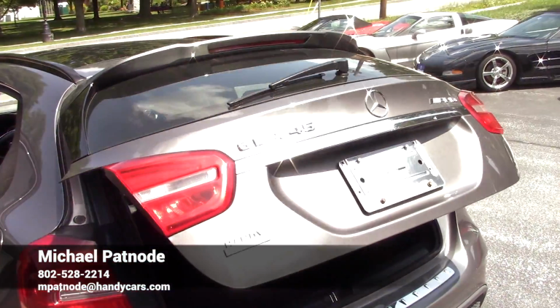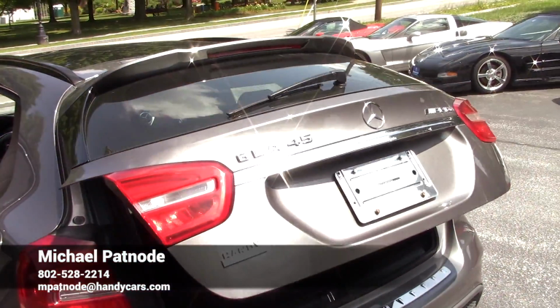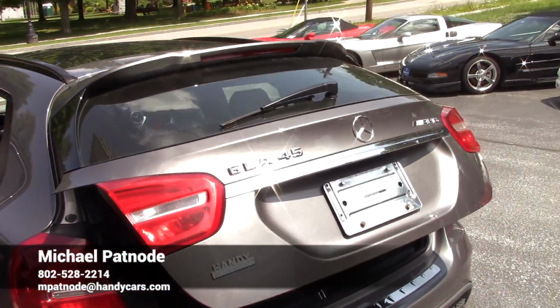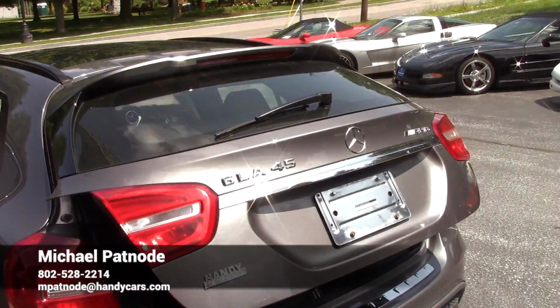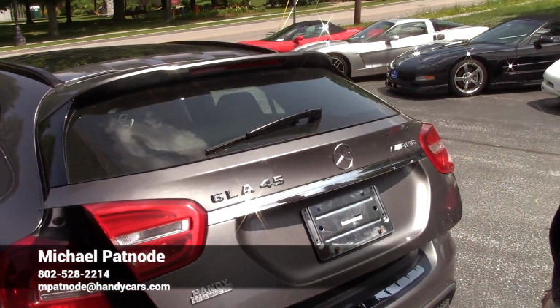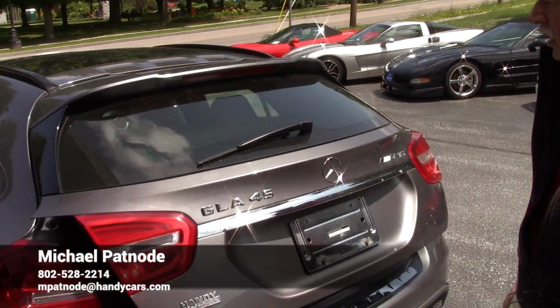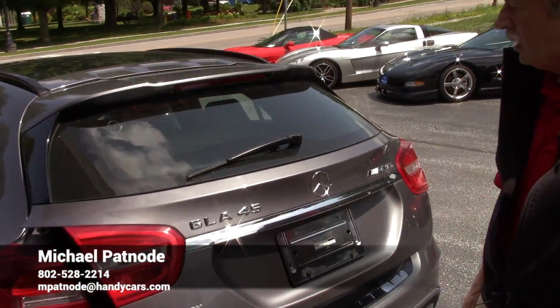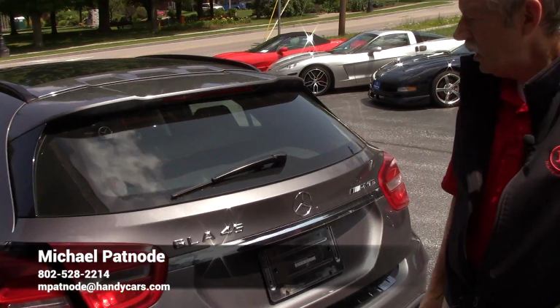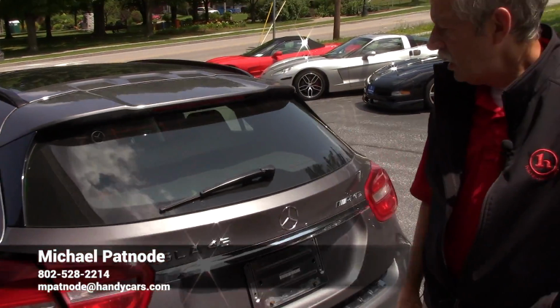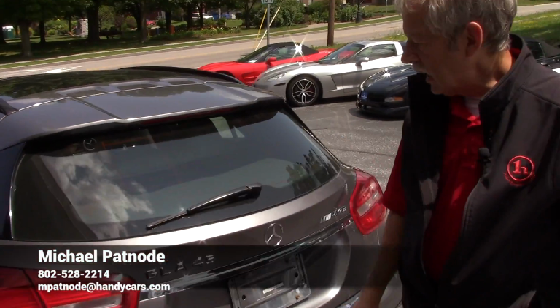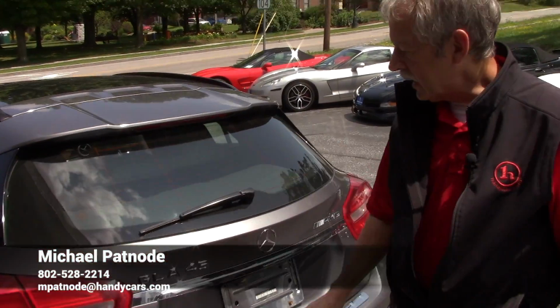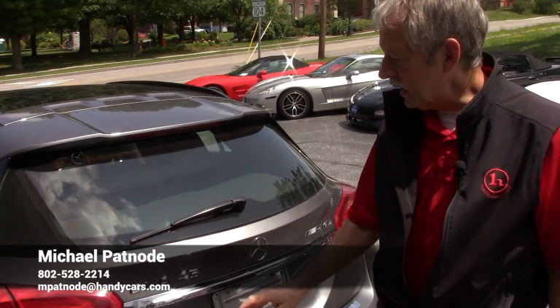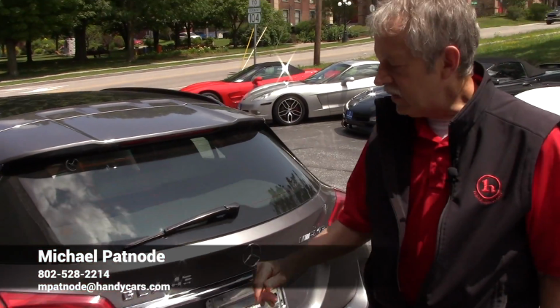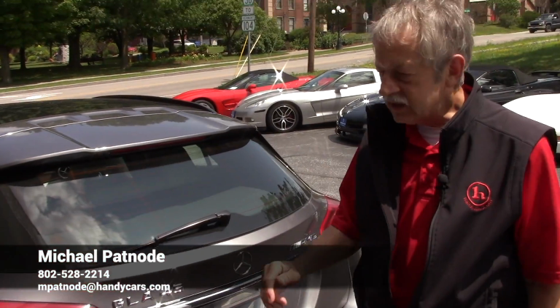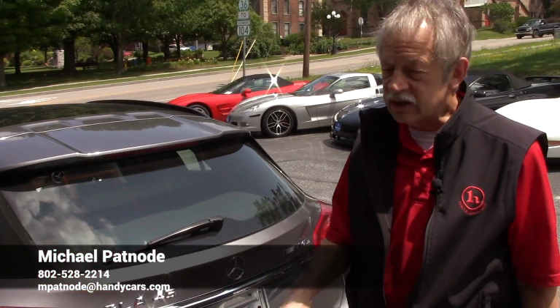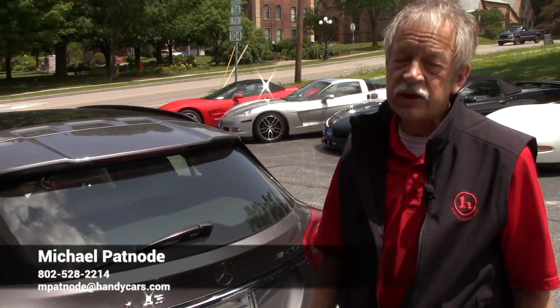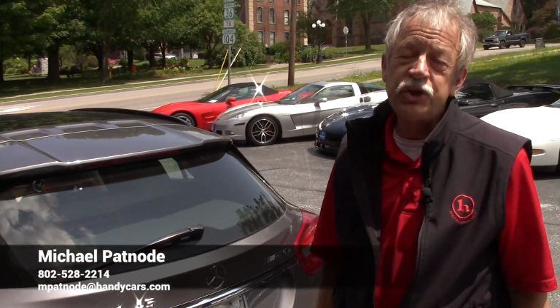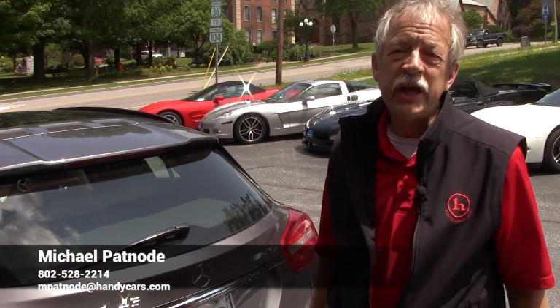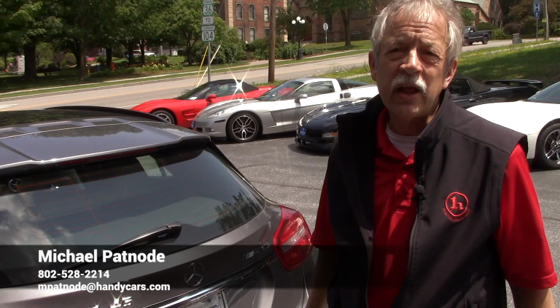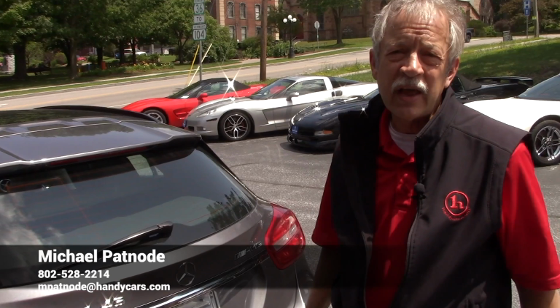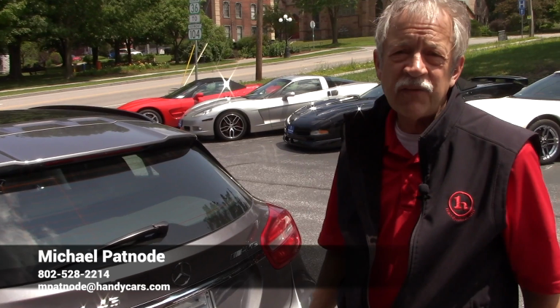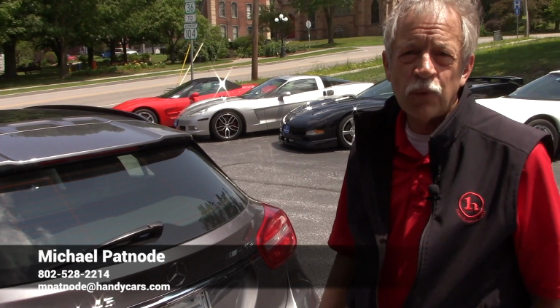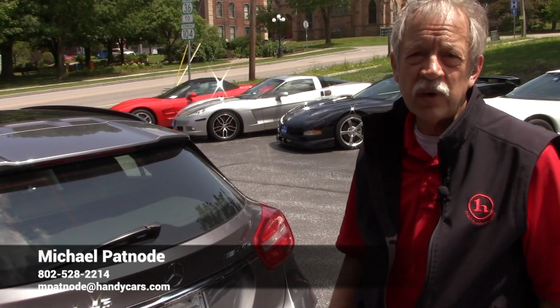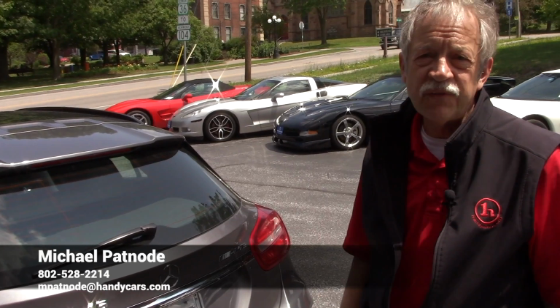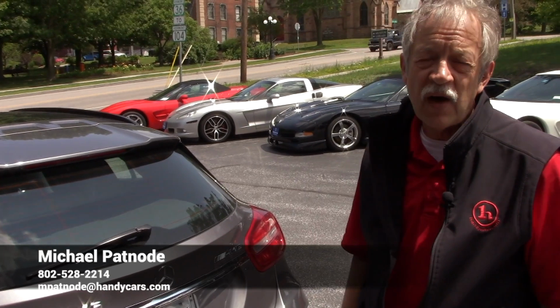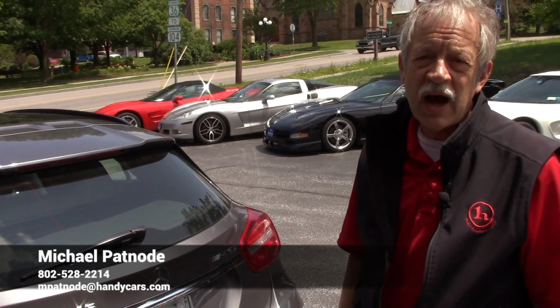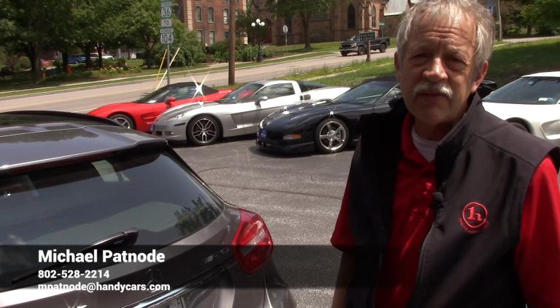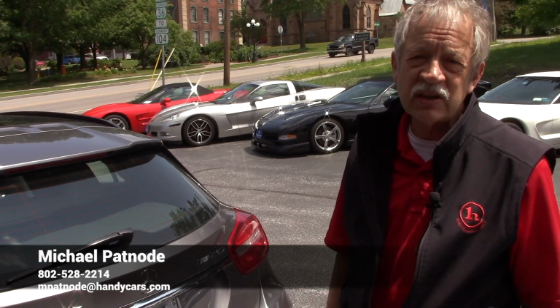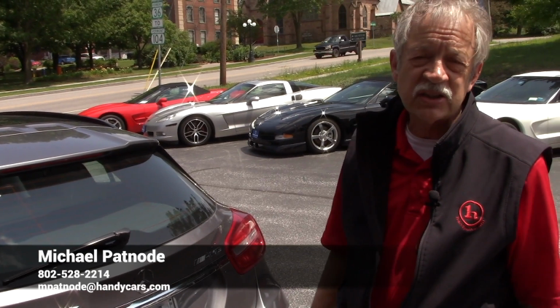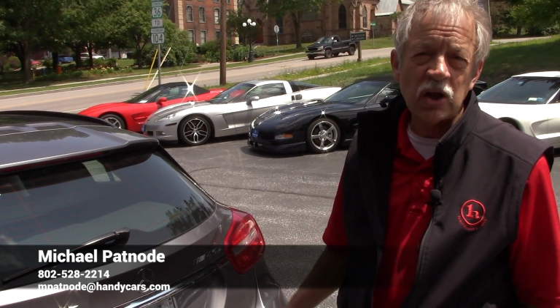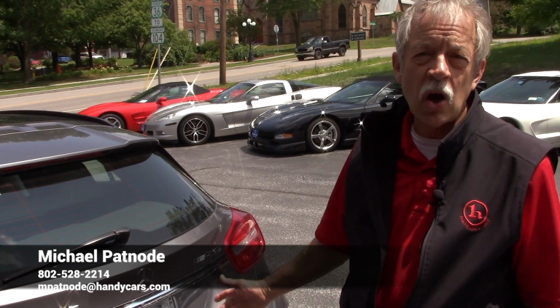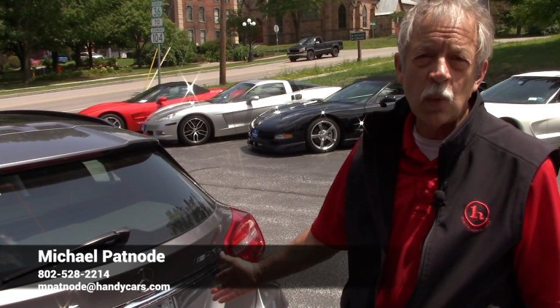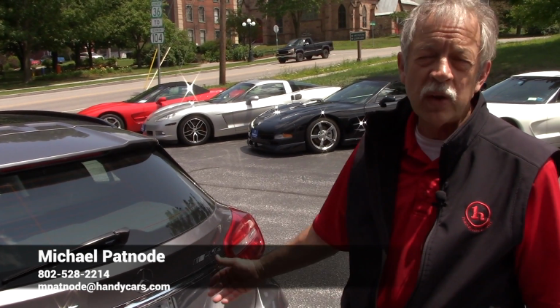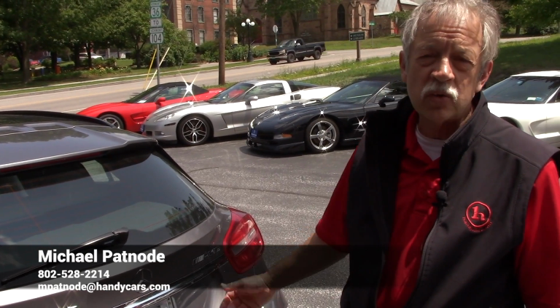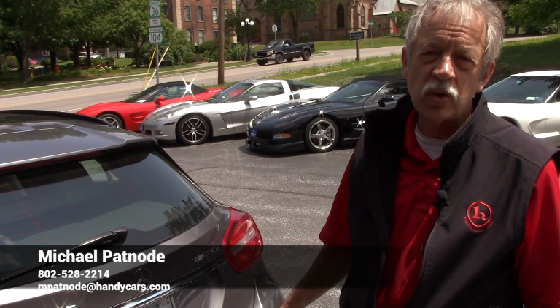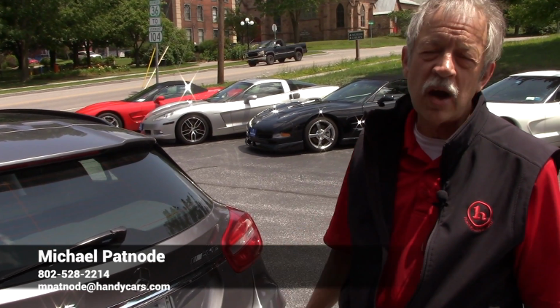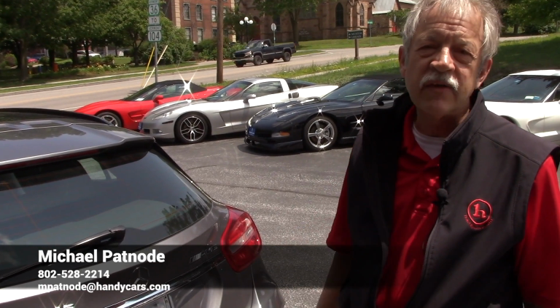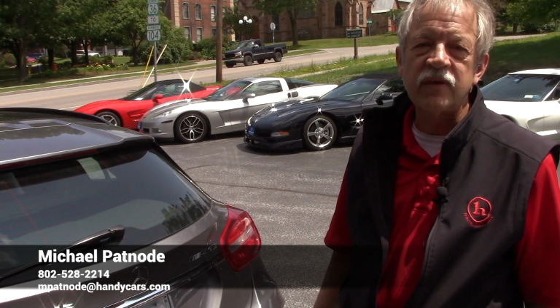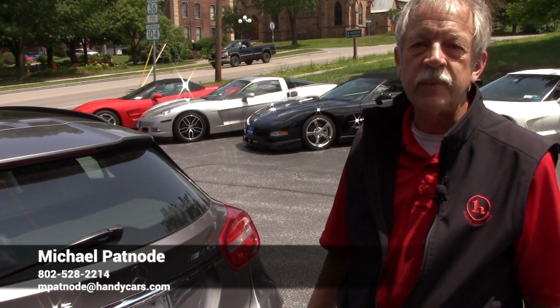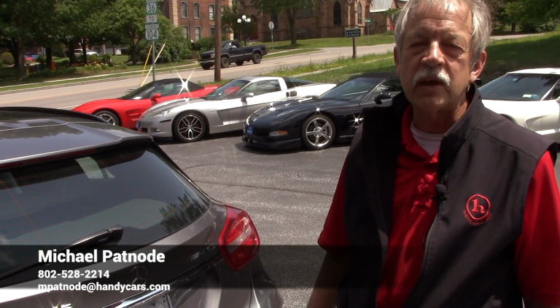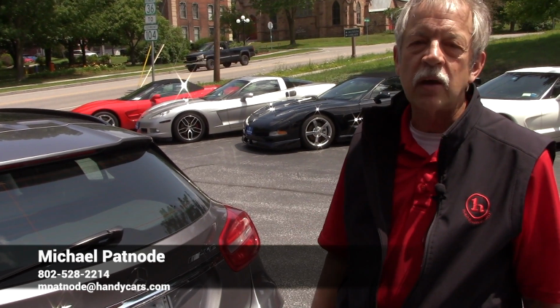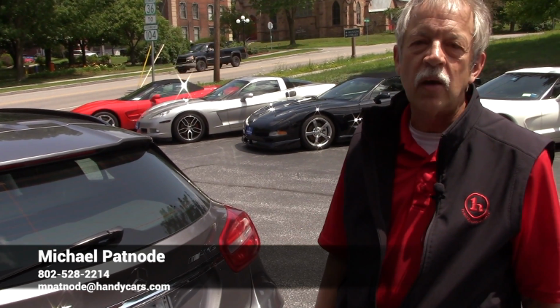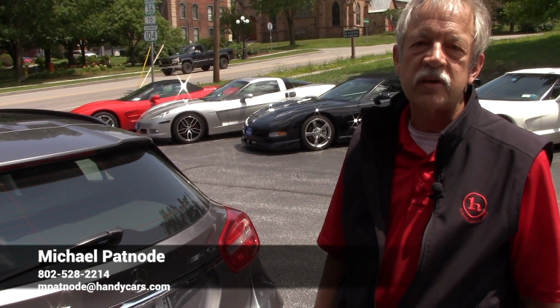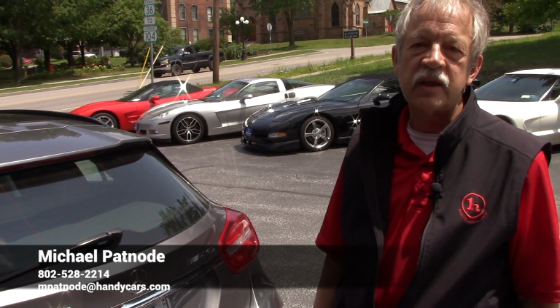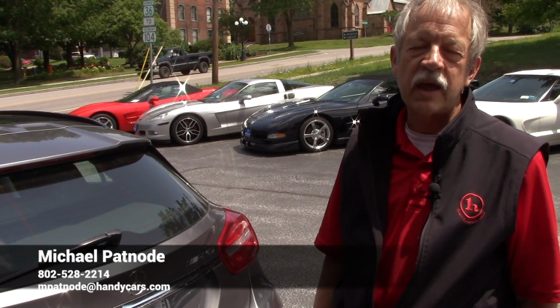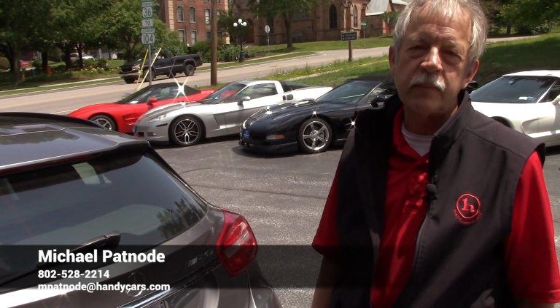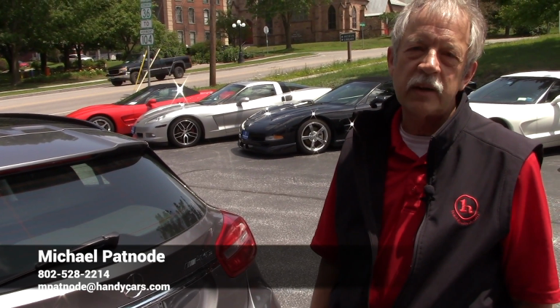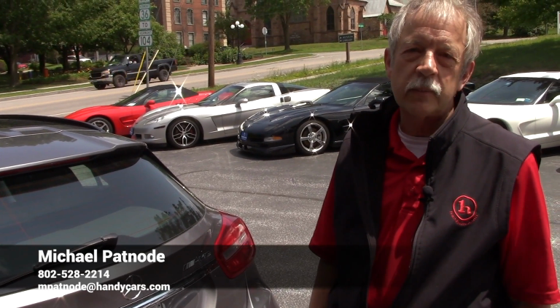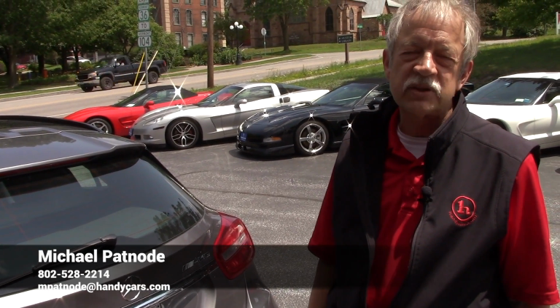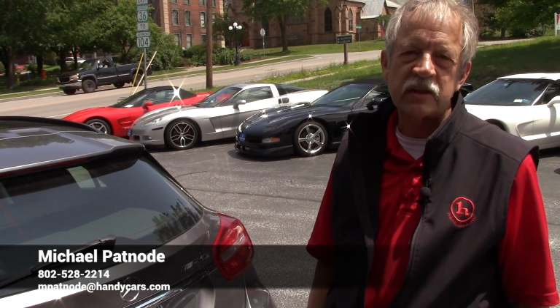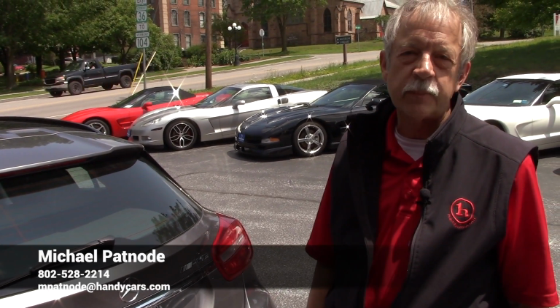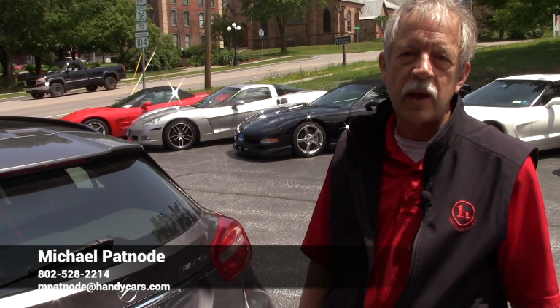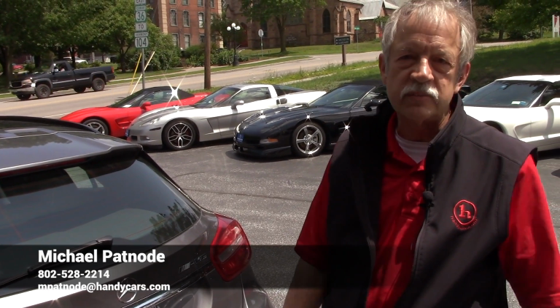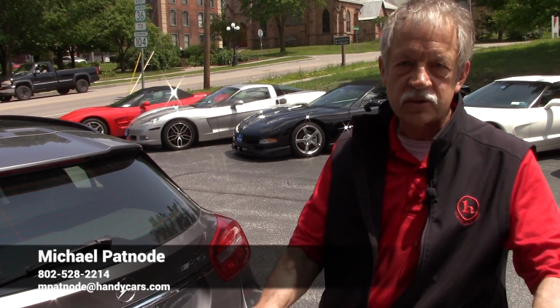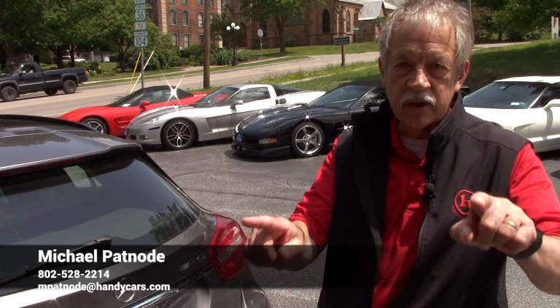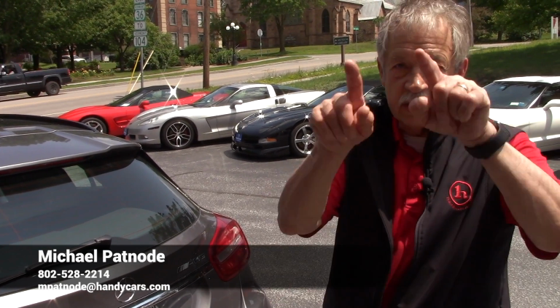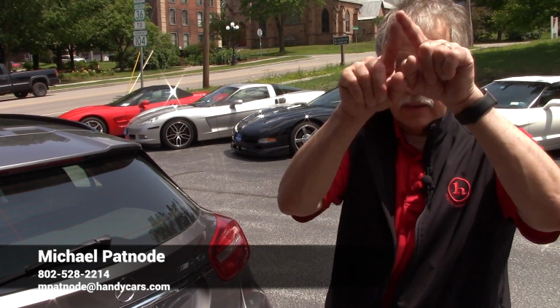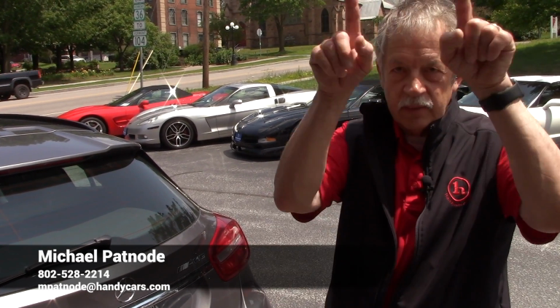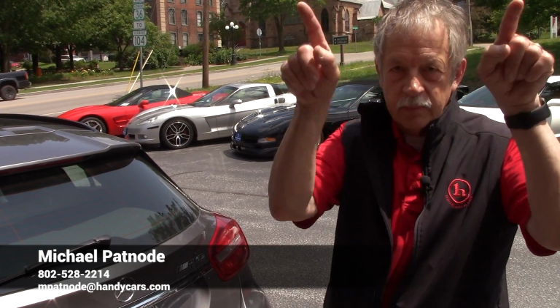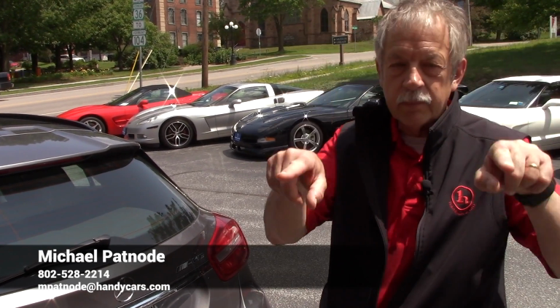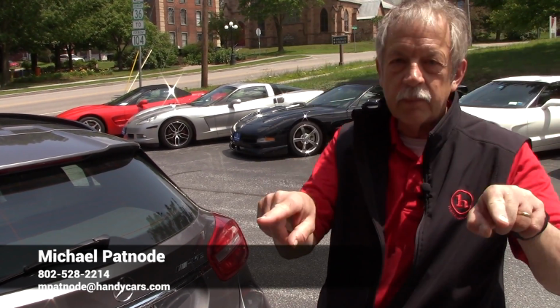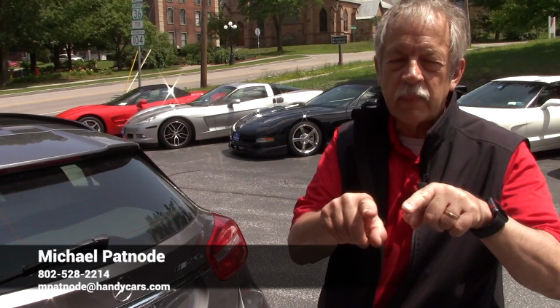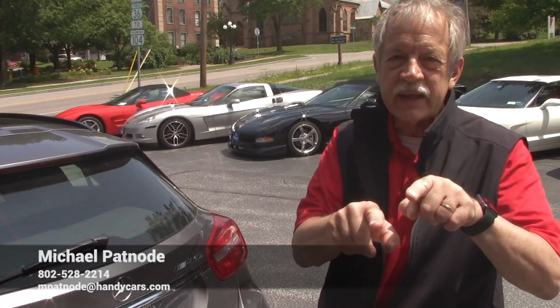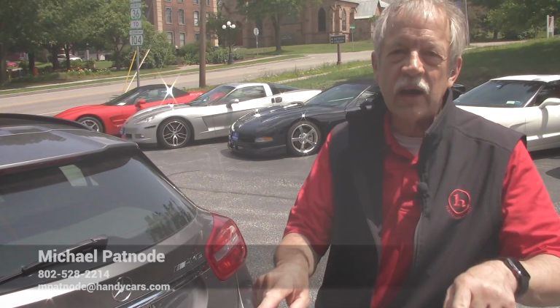So again, this is the GLA 45. This is all-wheel drive. Give me a call today — my number's at the bottom of the screen. Mike out.